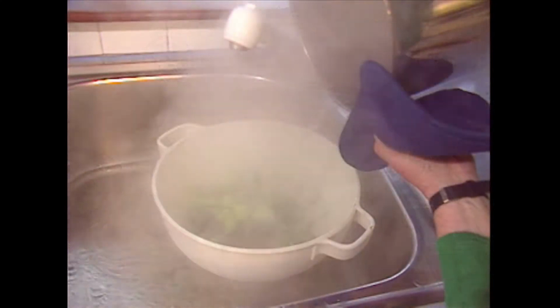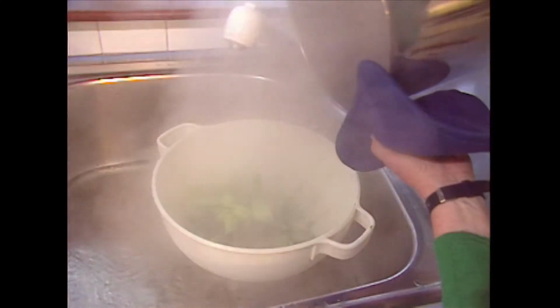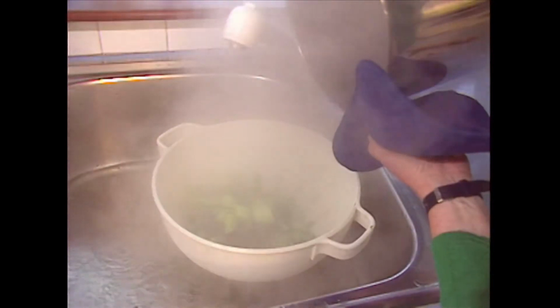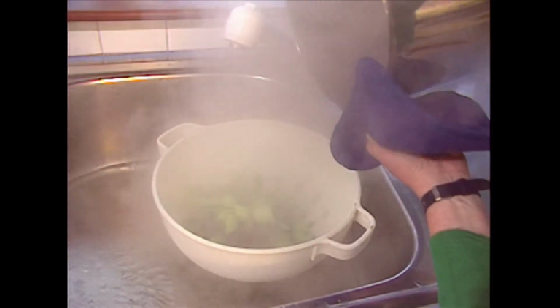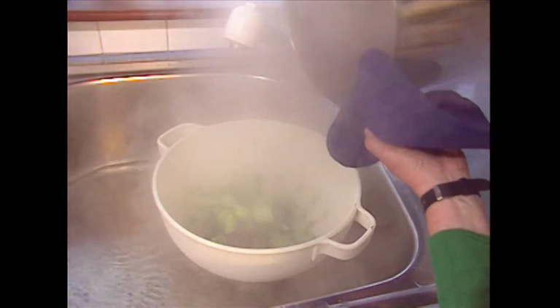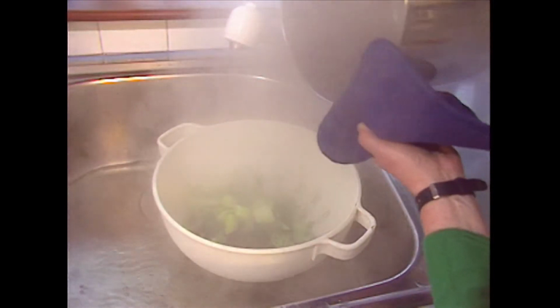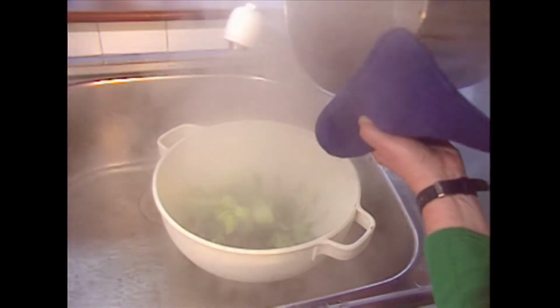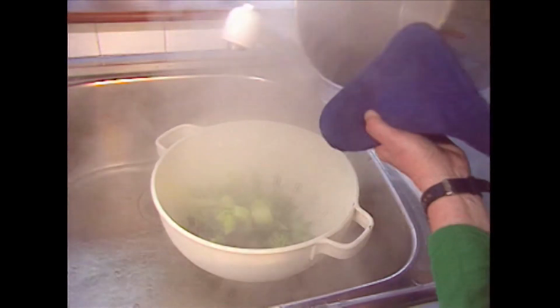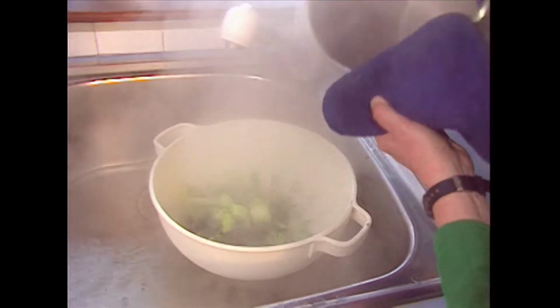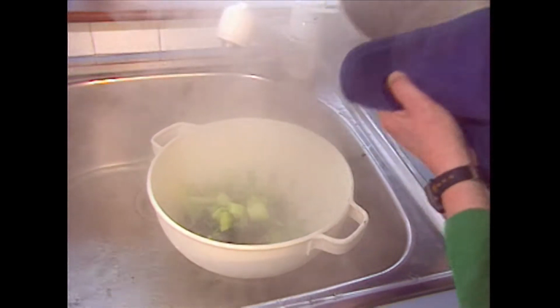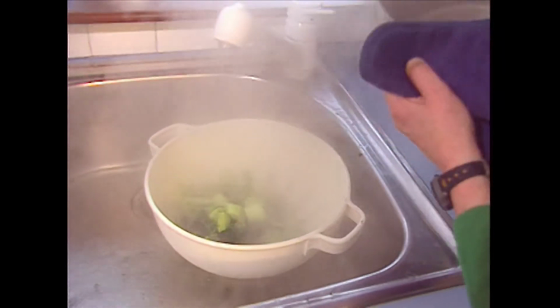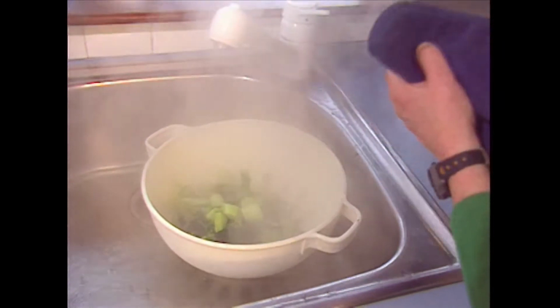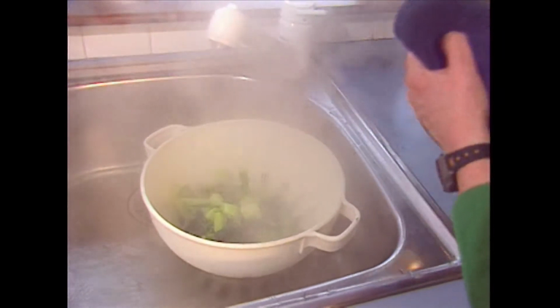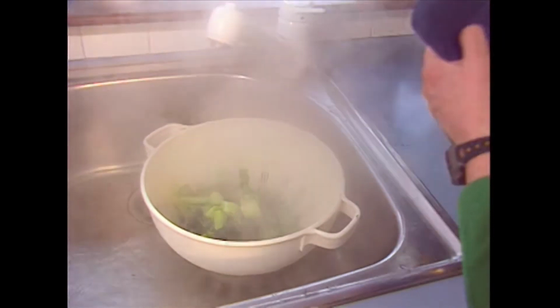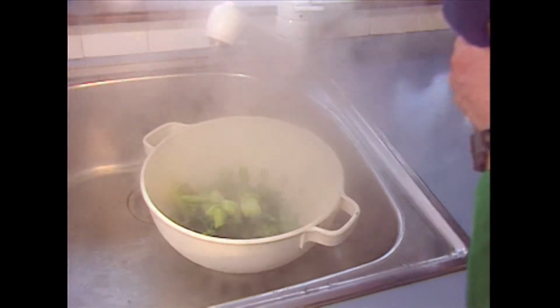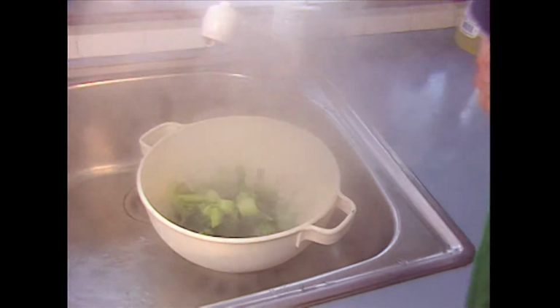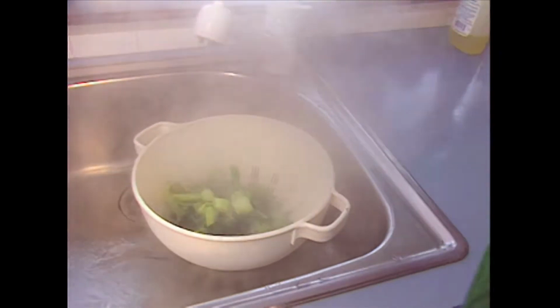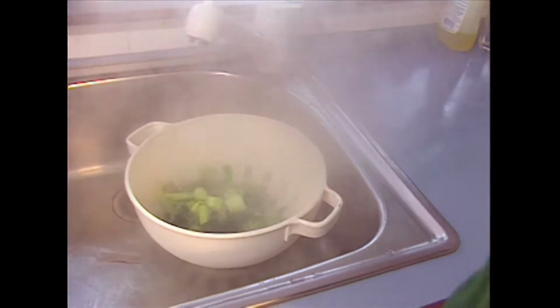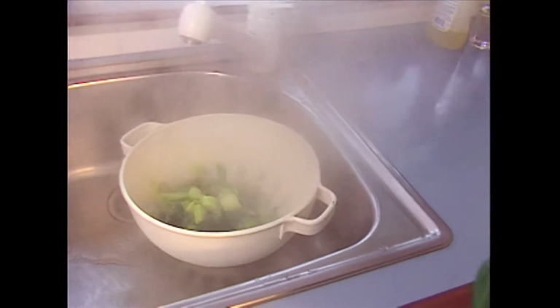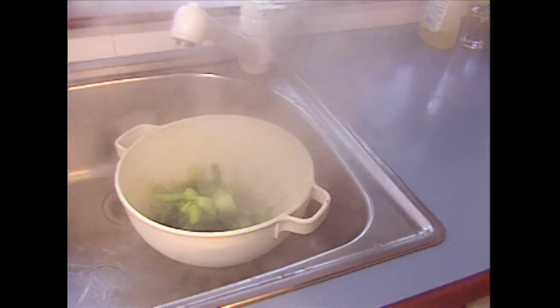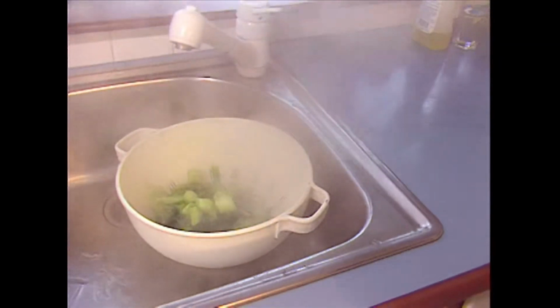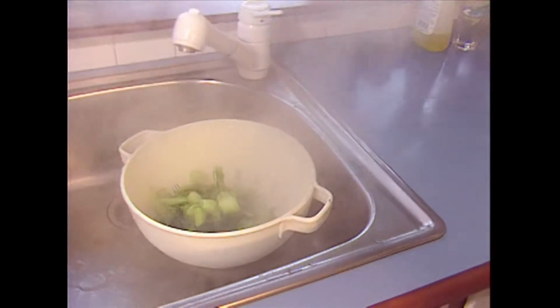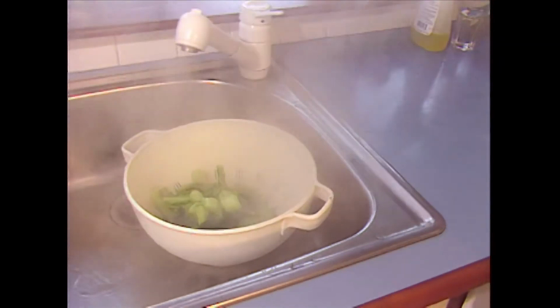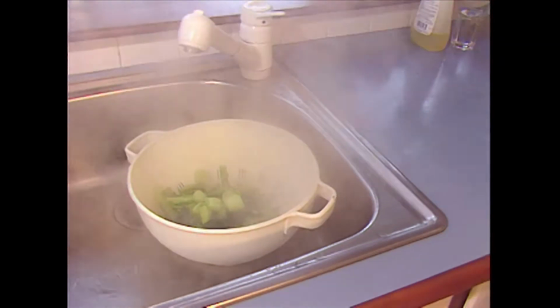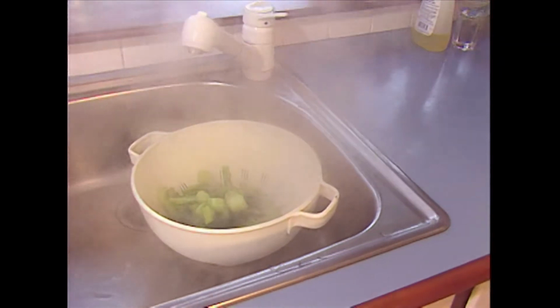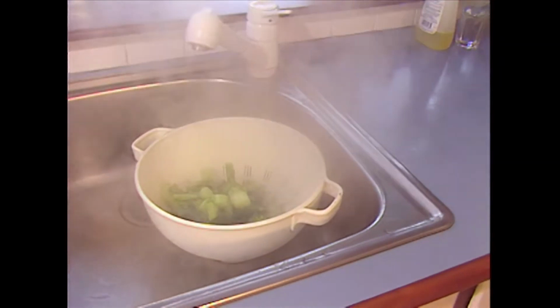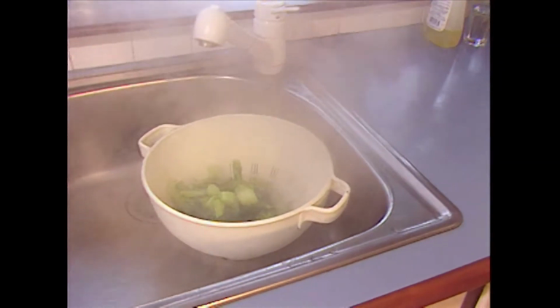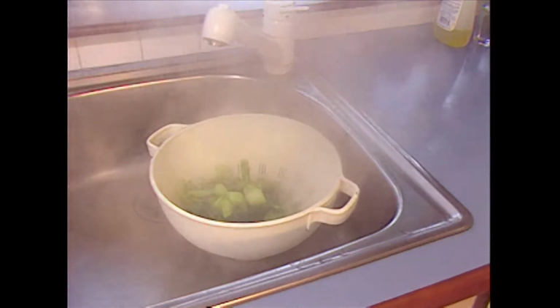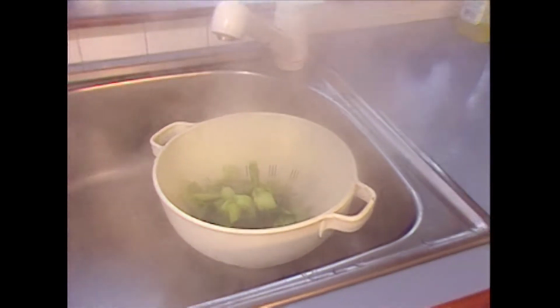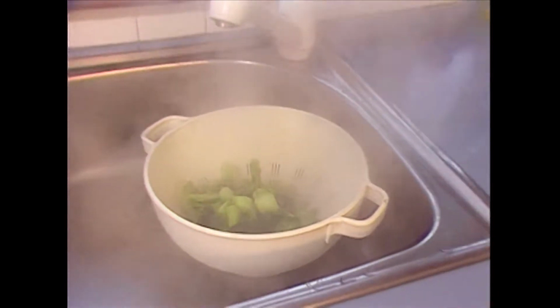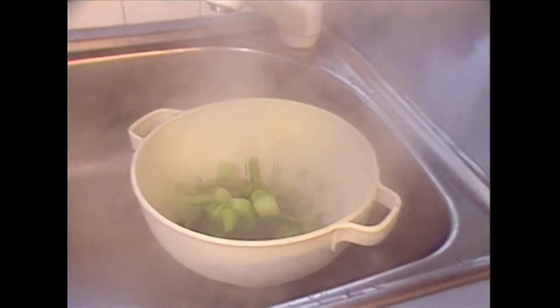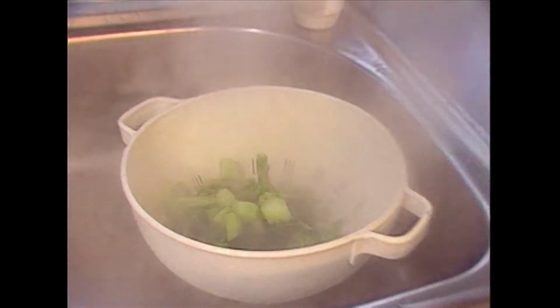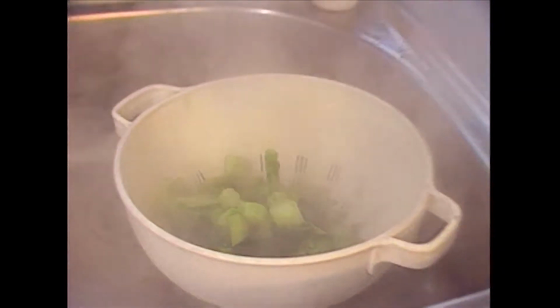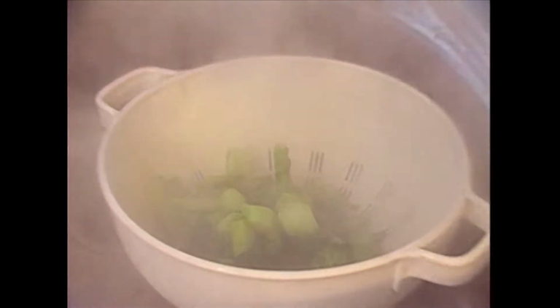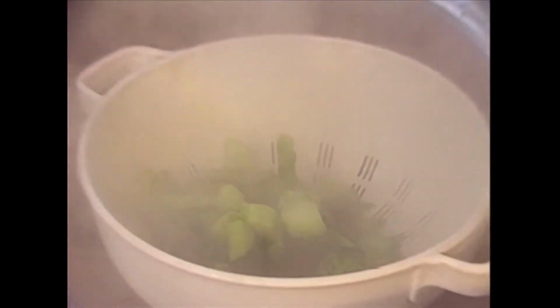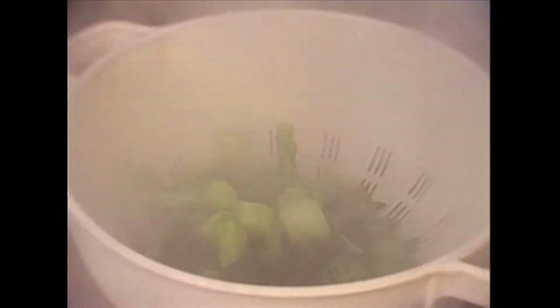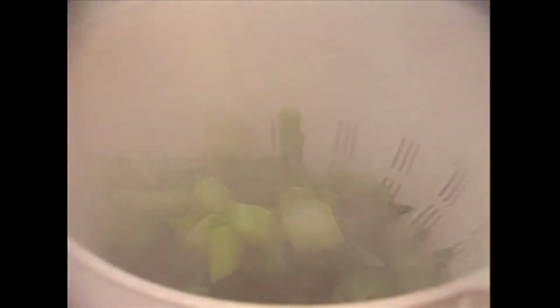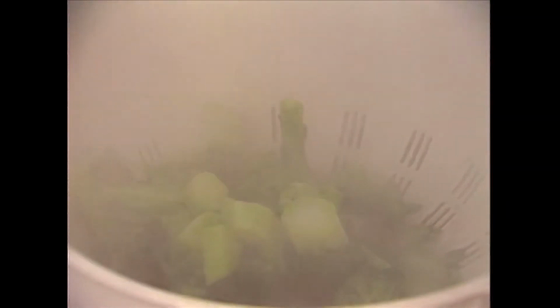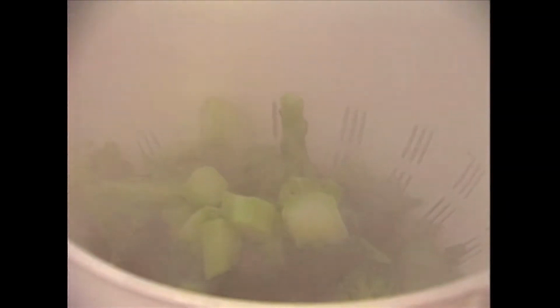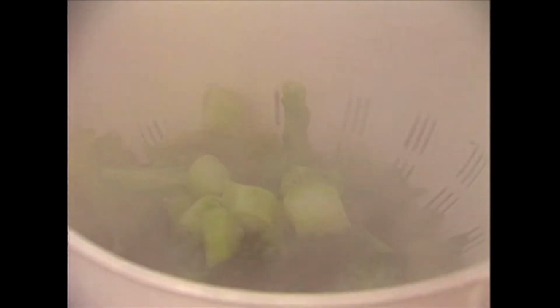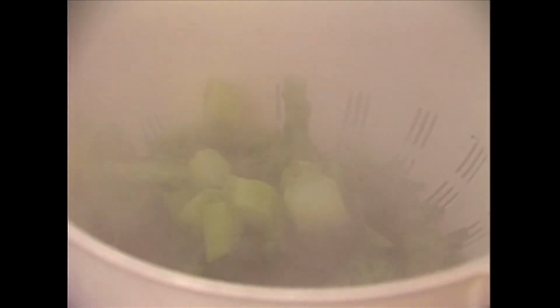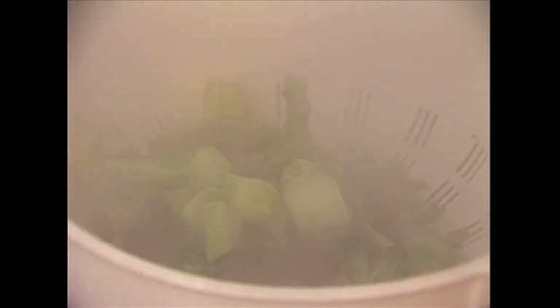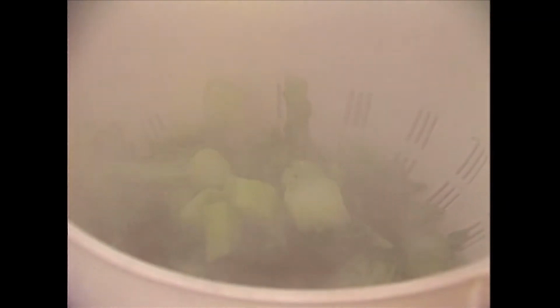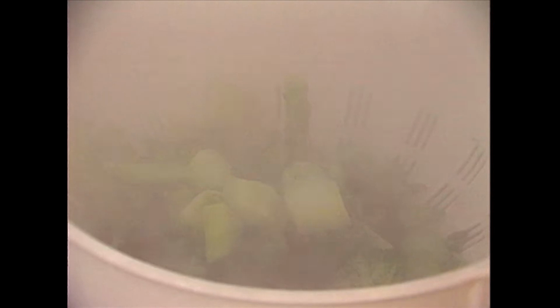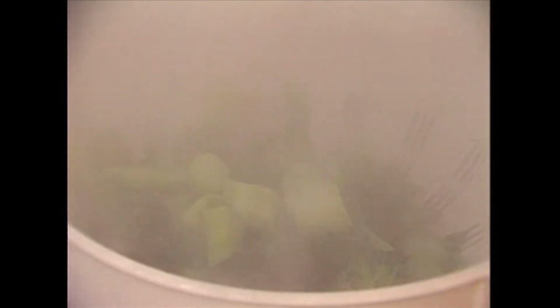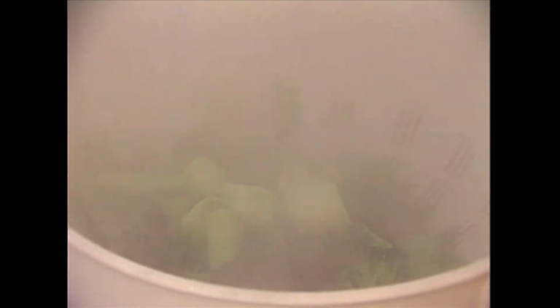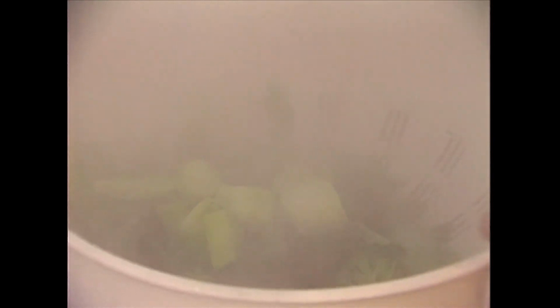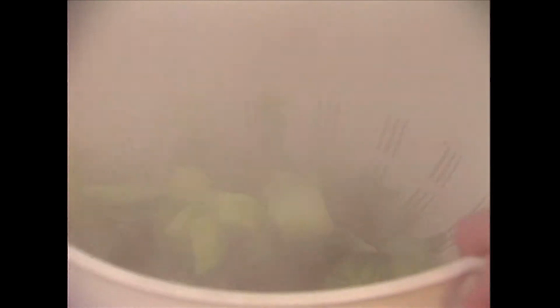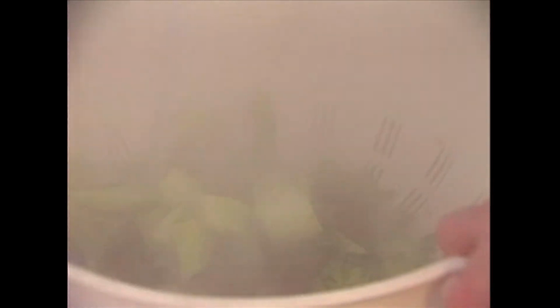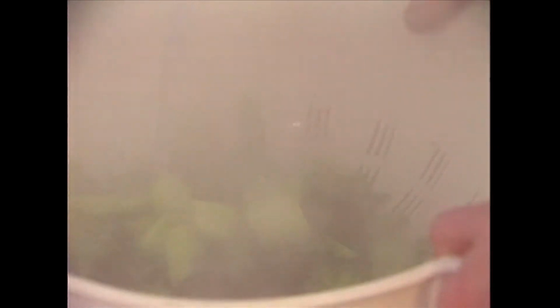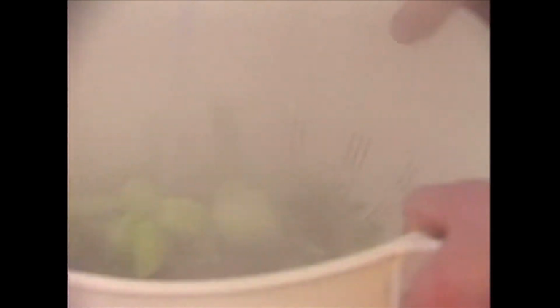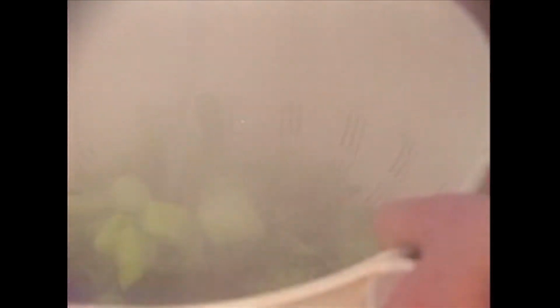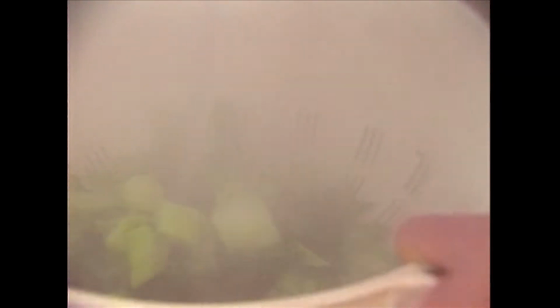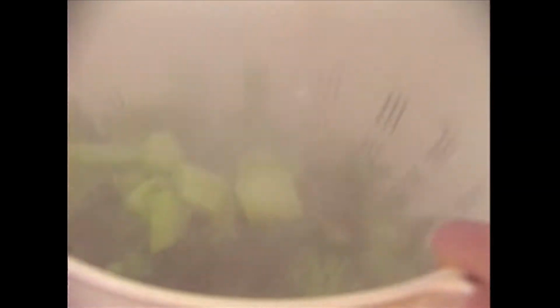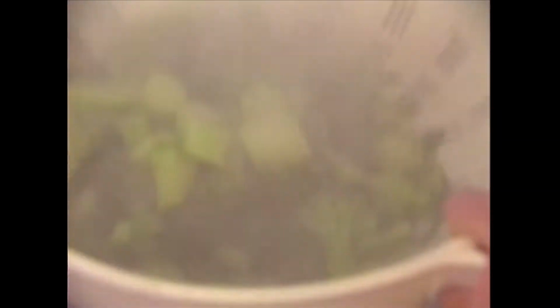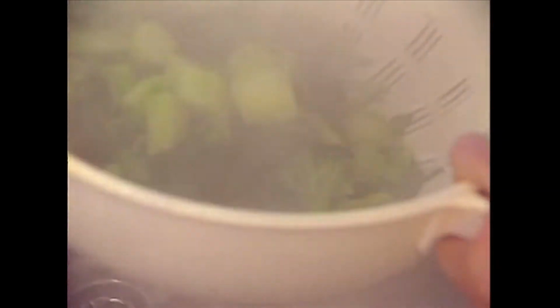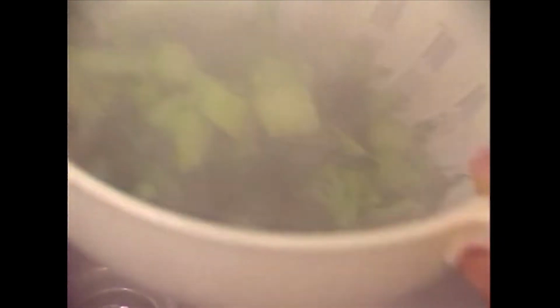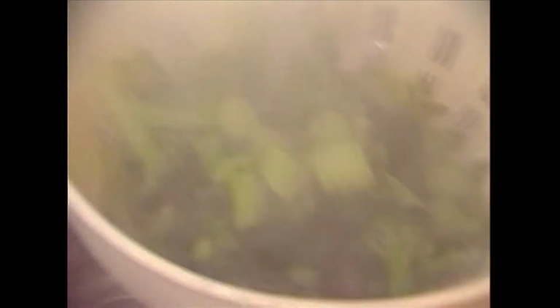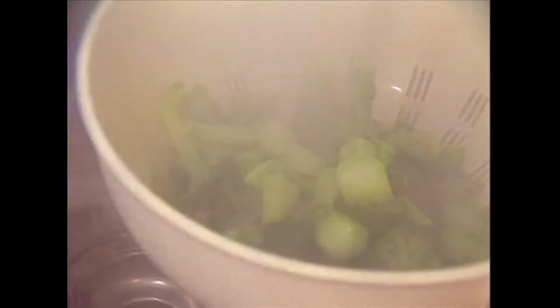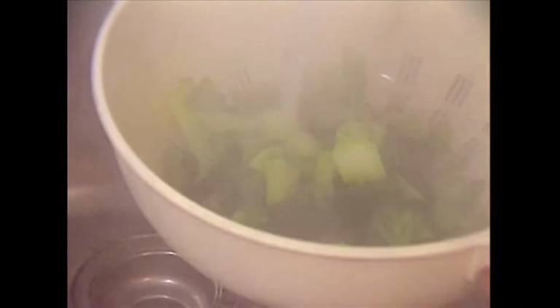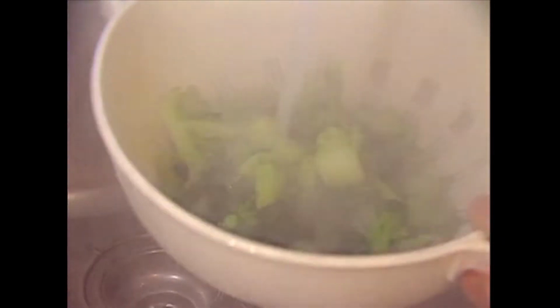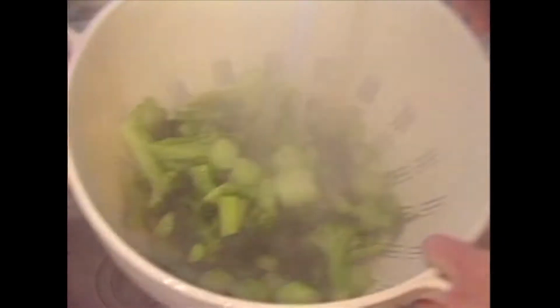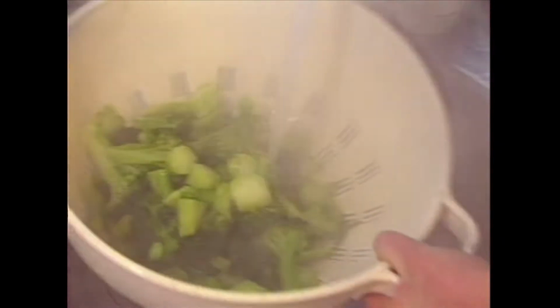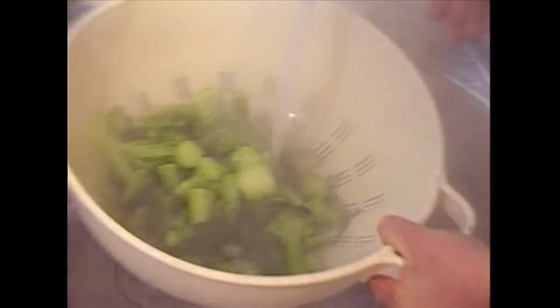Now to keep that beautiful green color of the broccoli, drain the broccoli and then immediately put it under cold, running water.